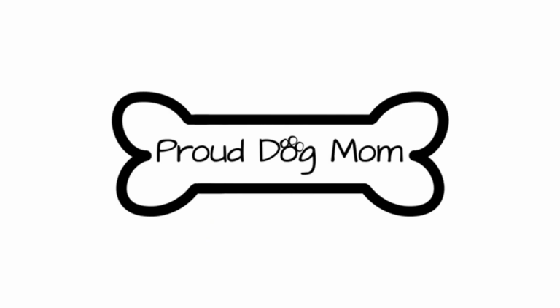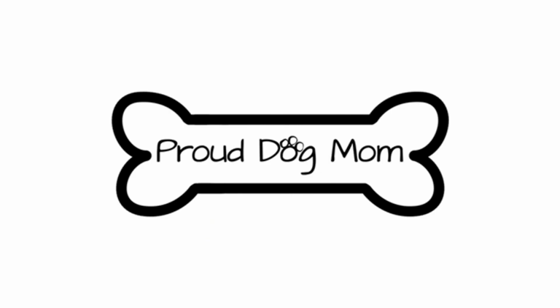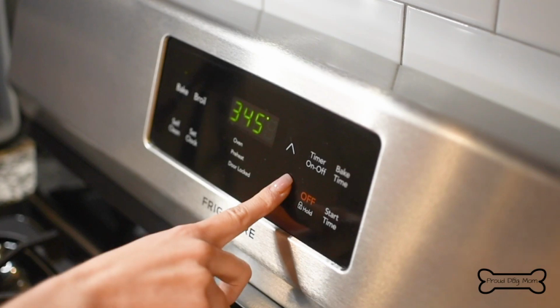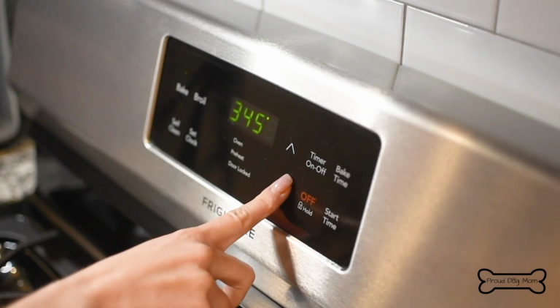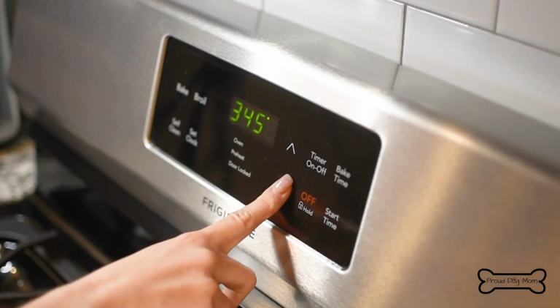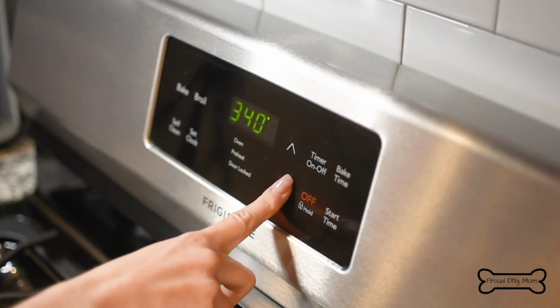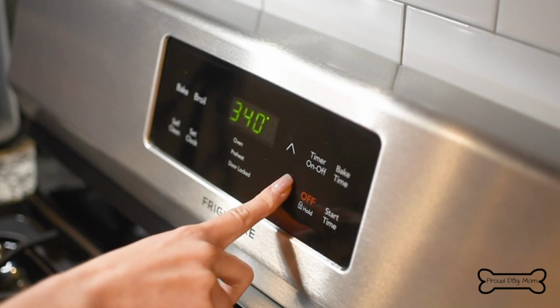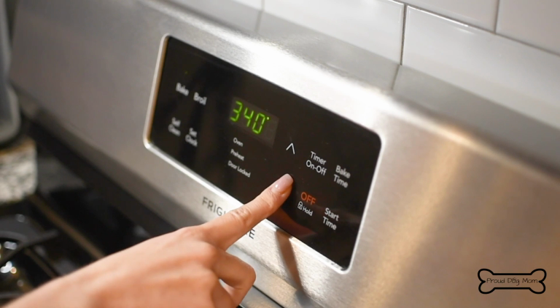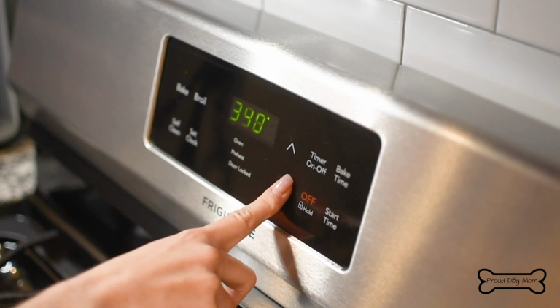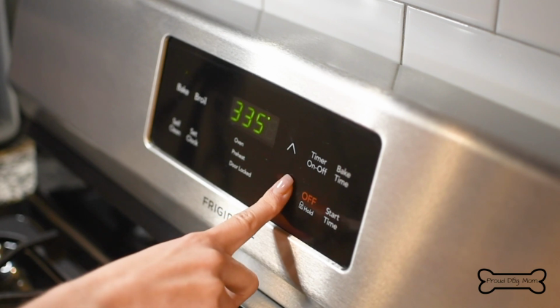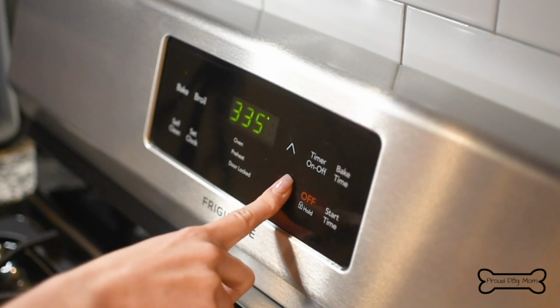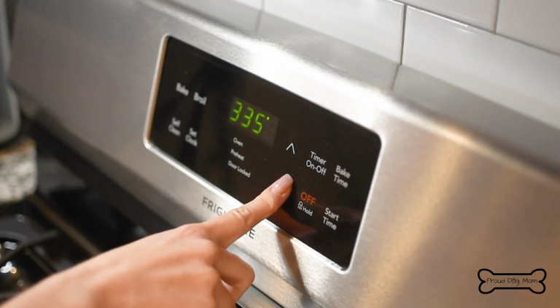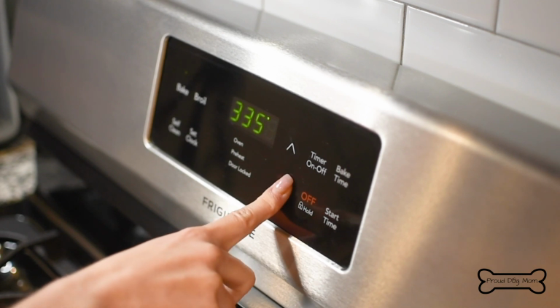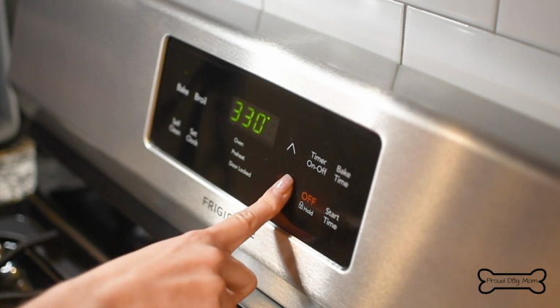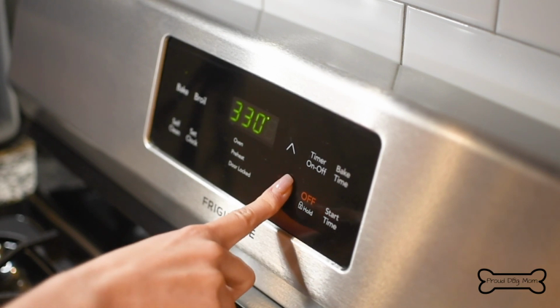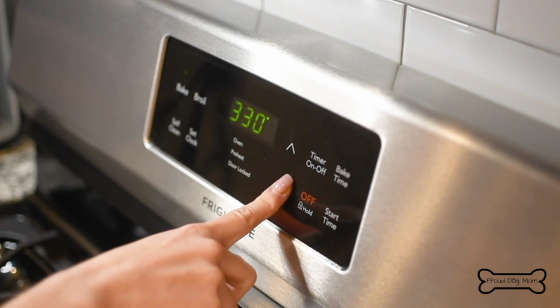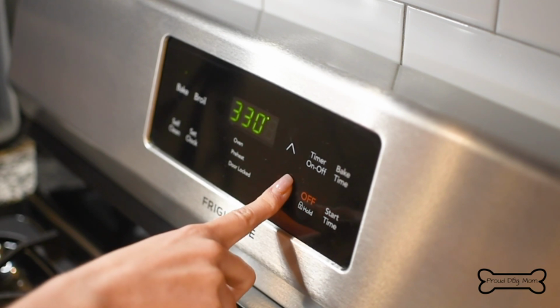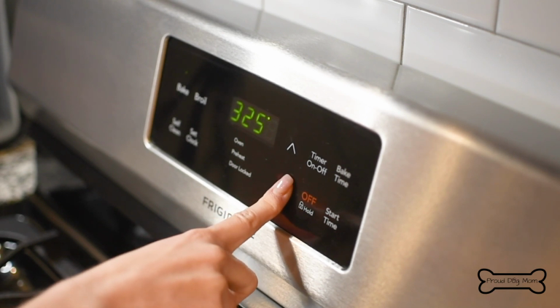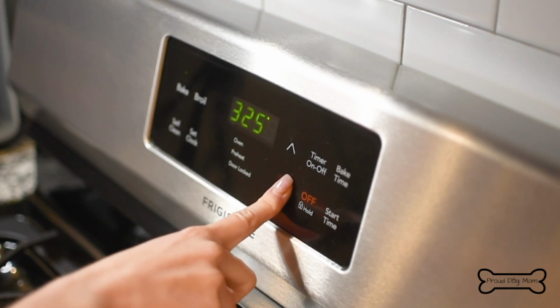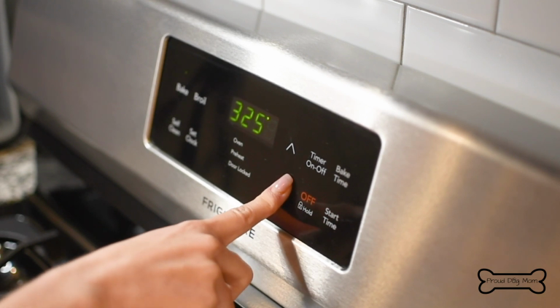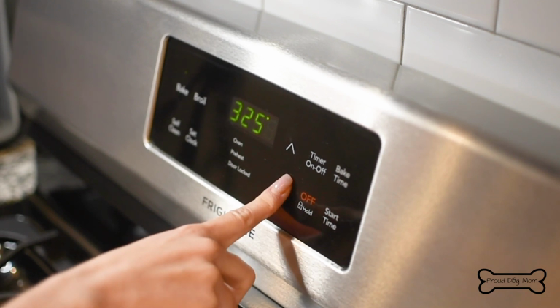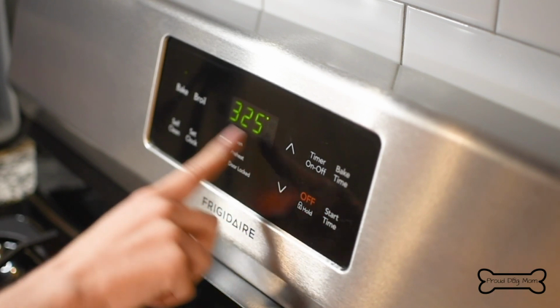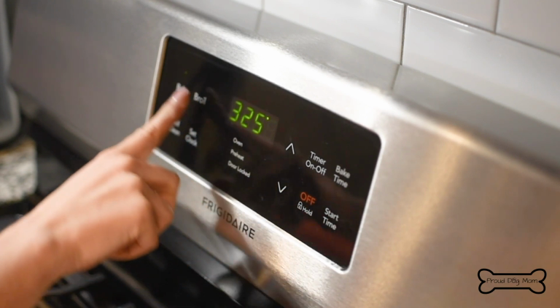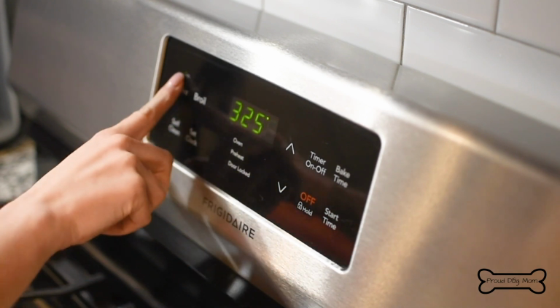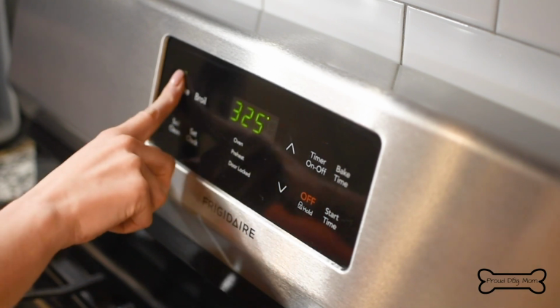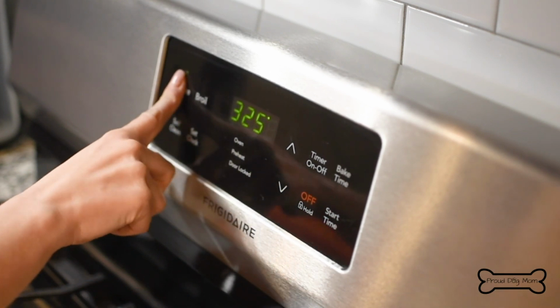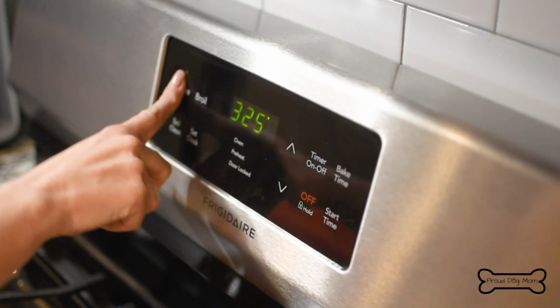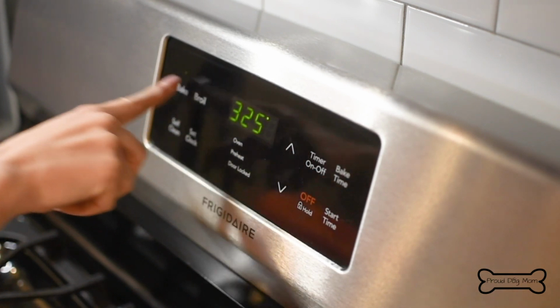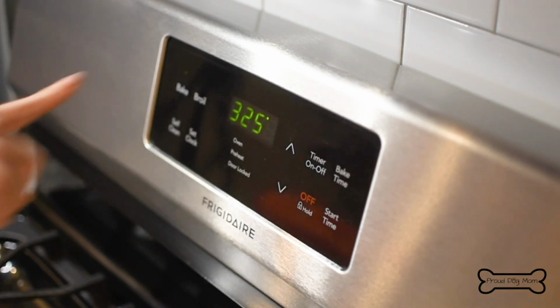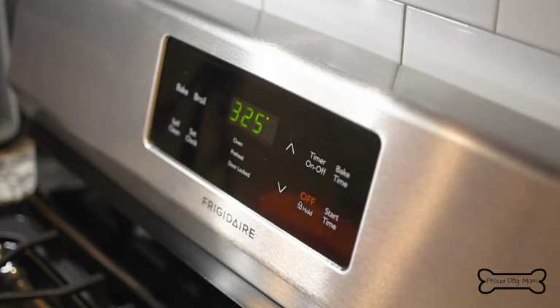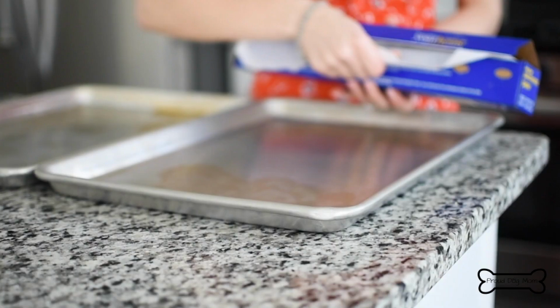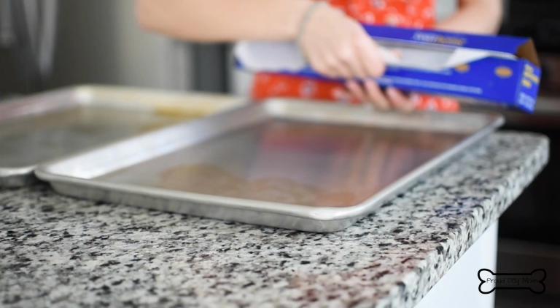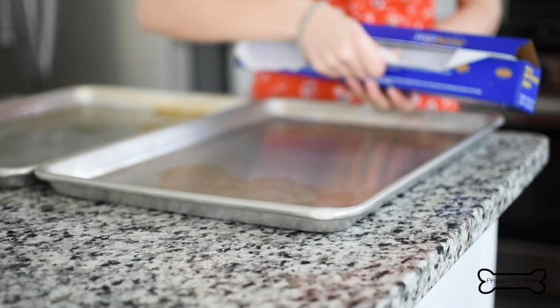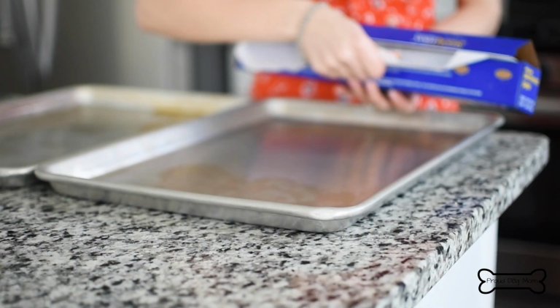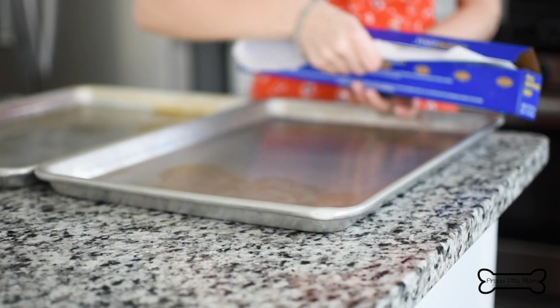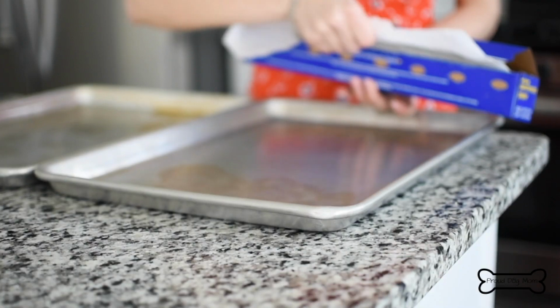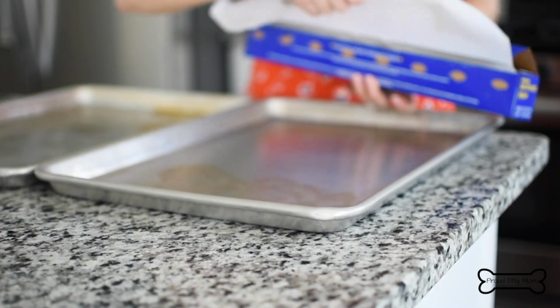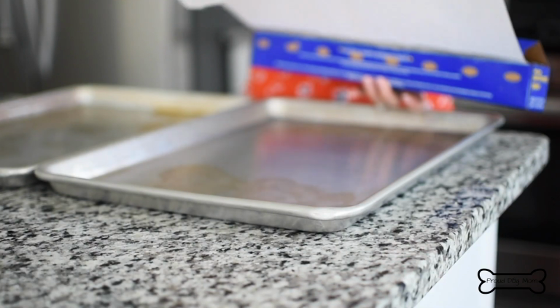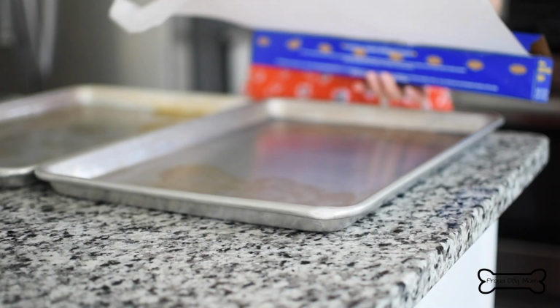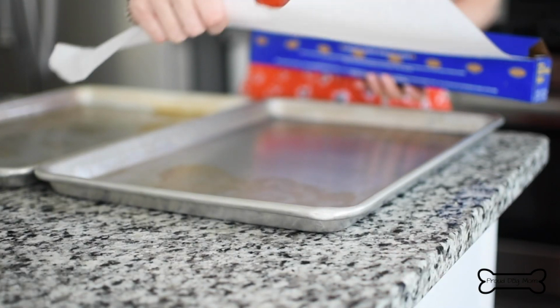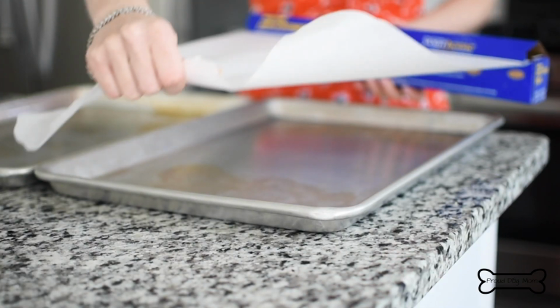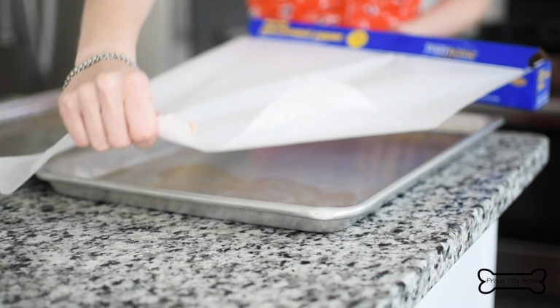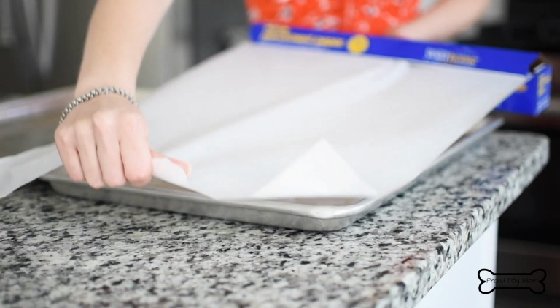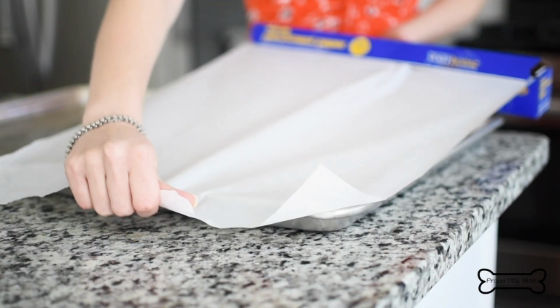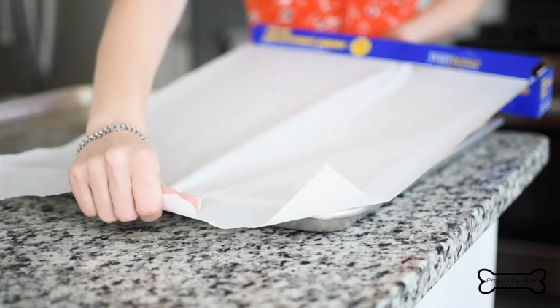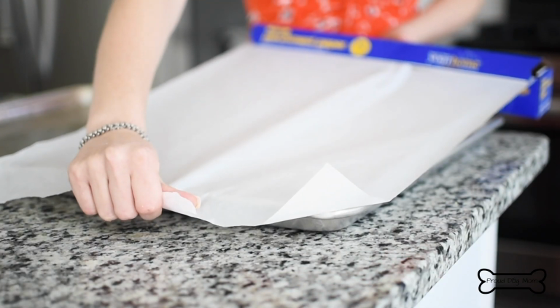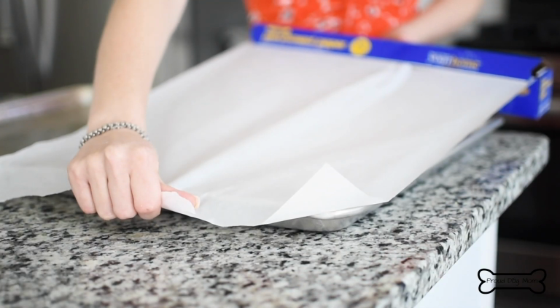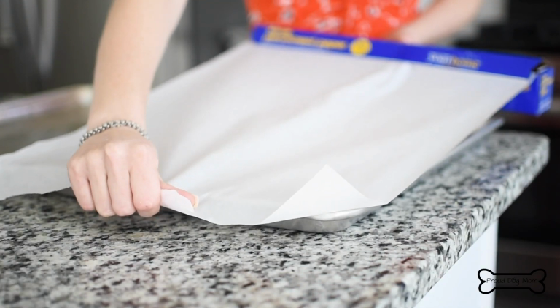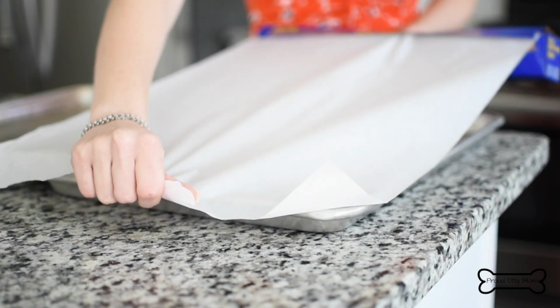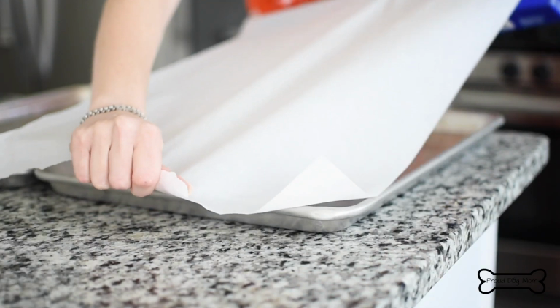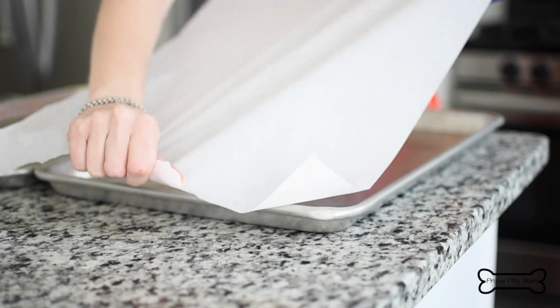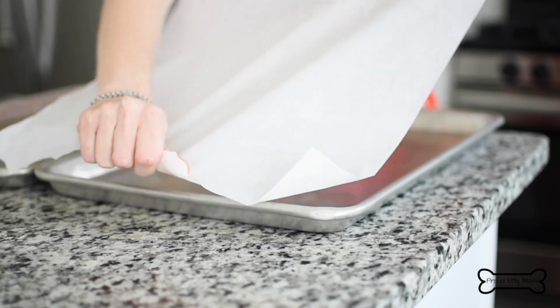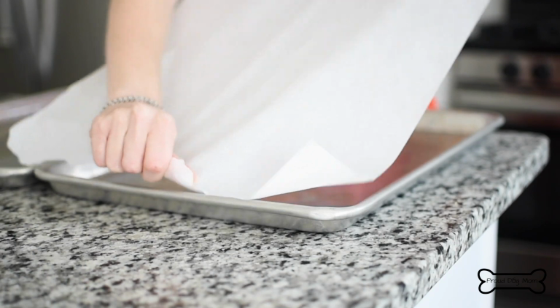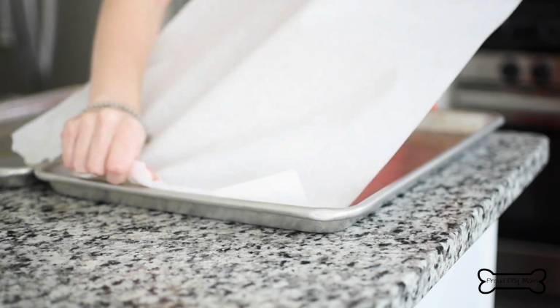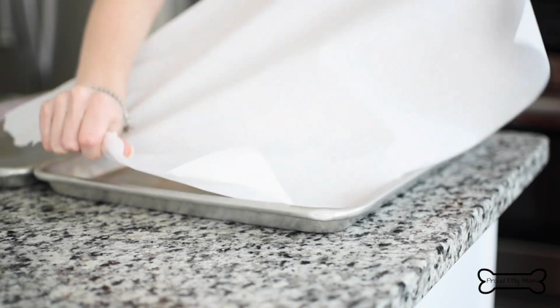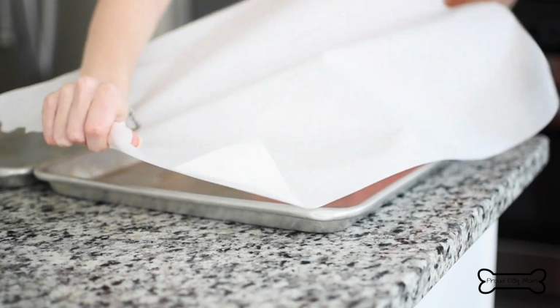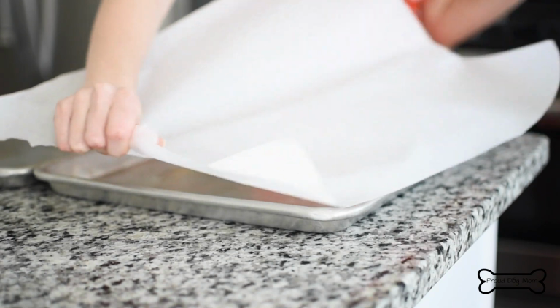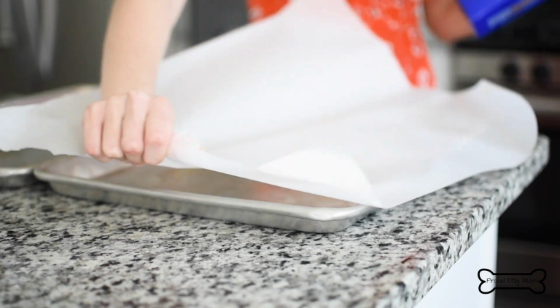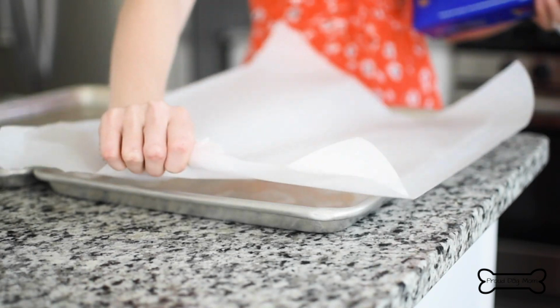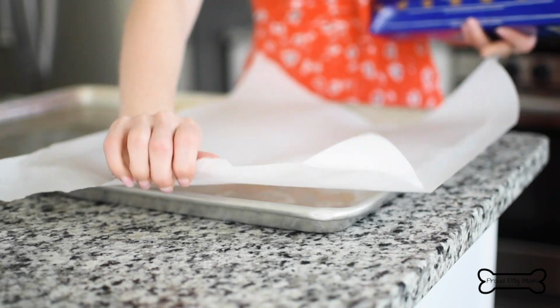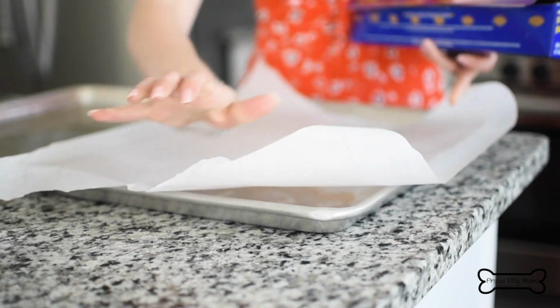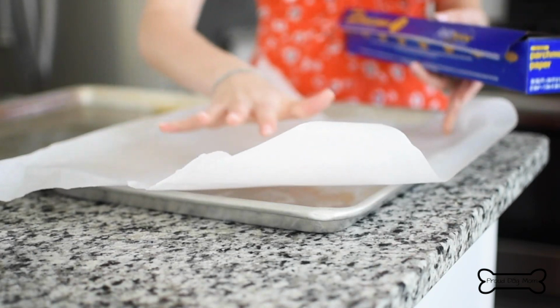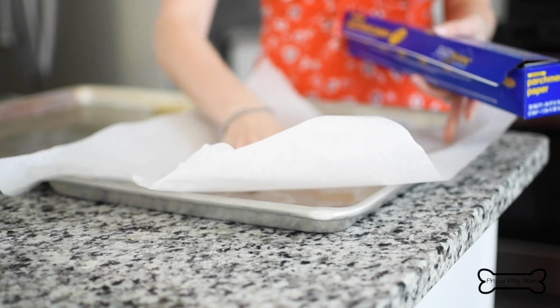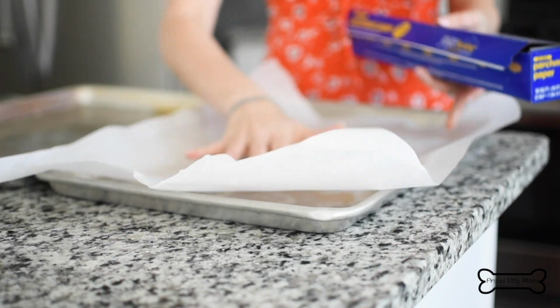Start by preheating your oven to 325 degrees Fahrenheit and lining two baking sheets with parchment paper. Set that aside for later.